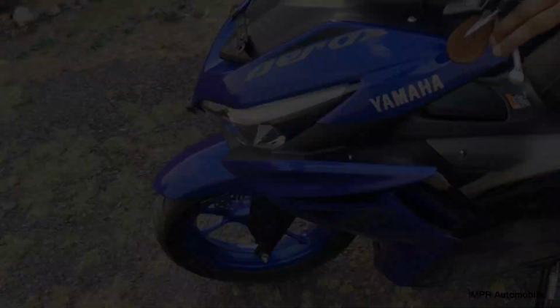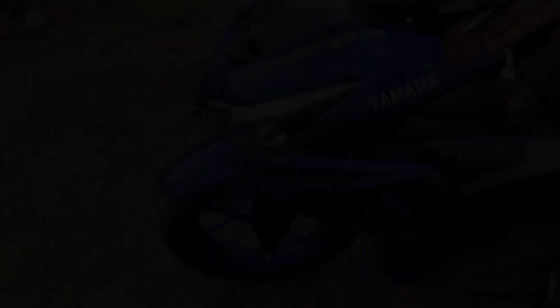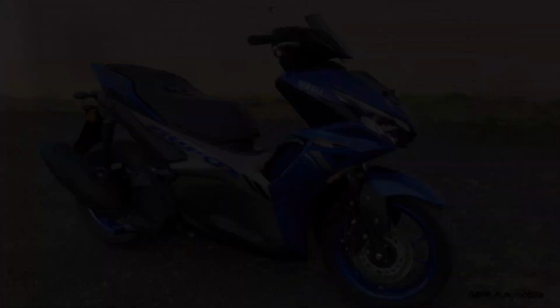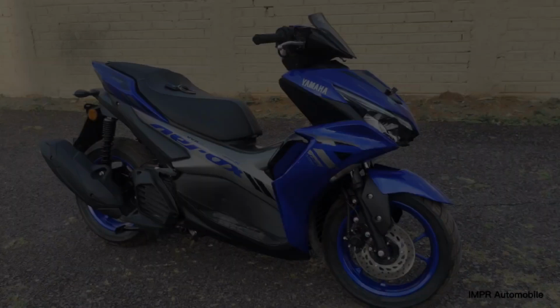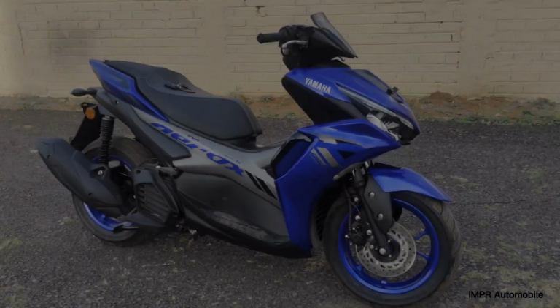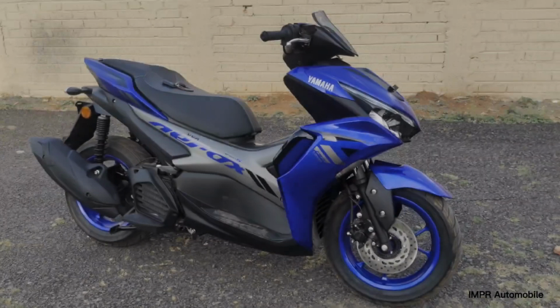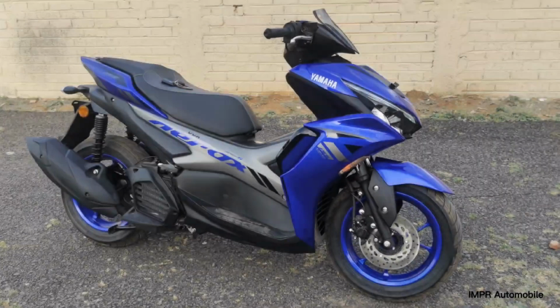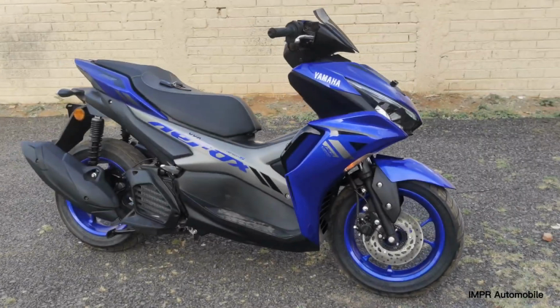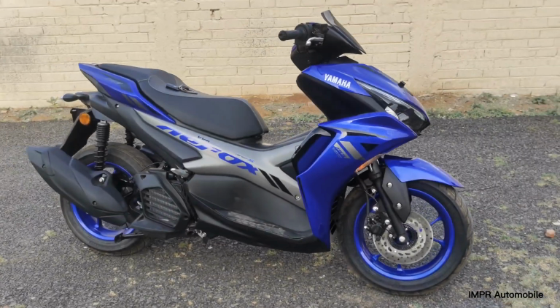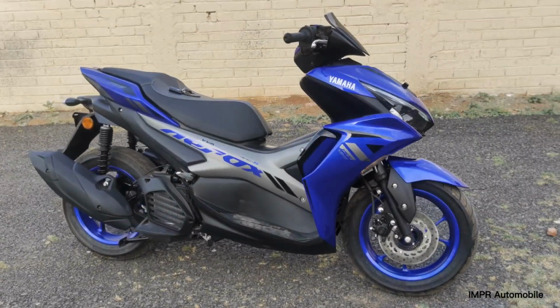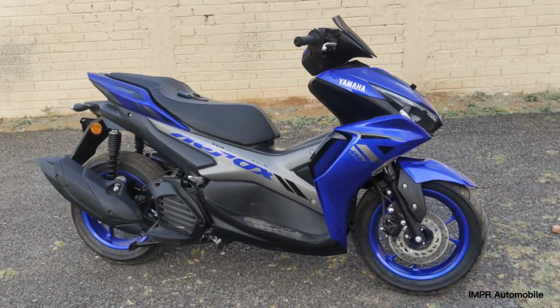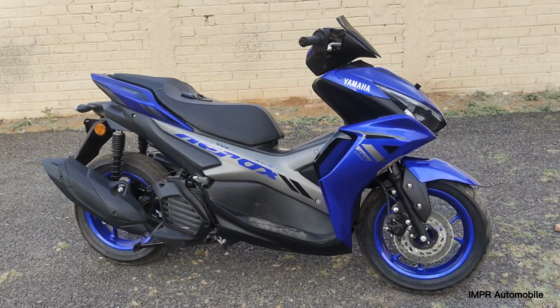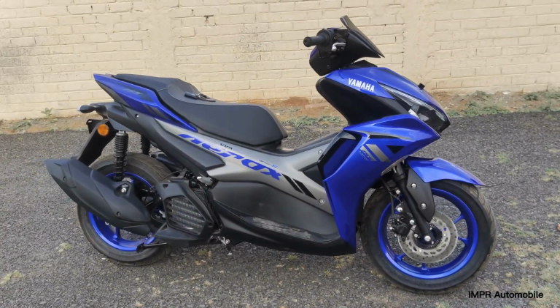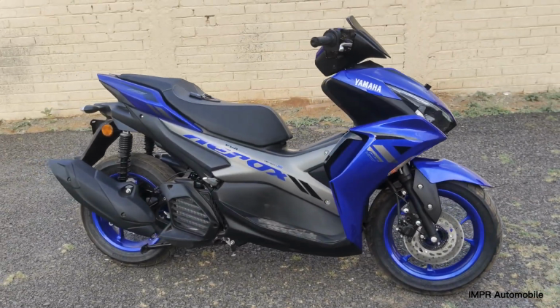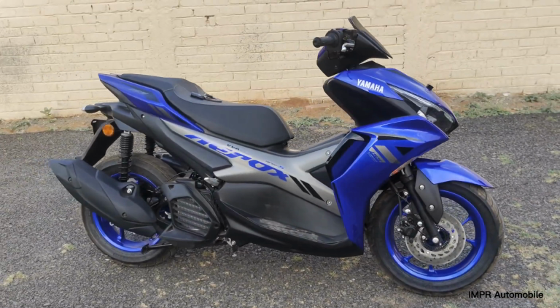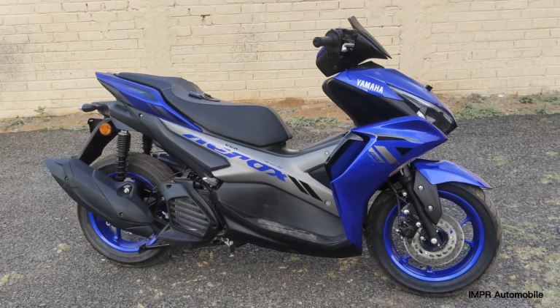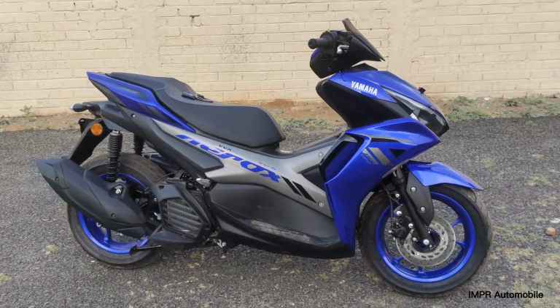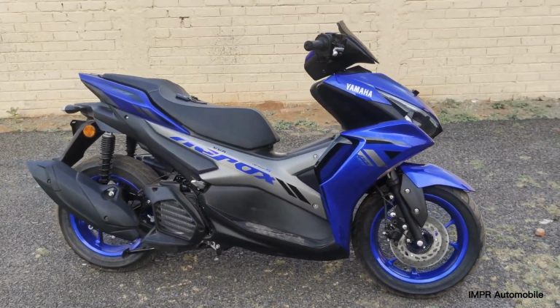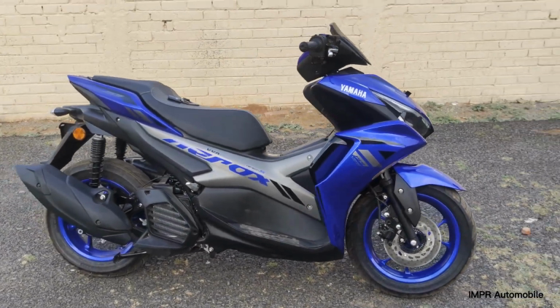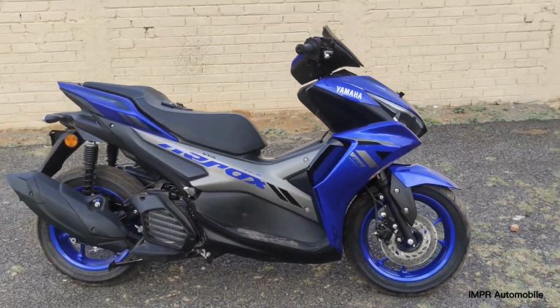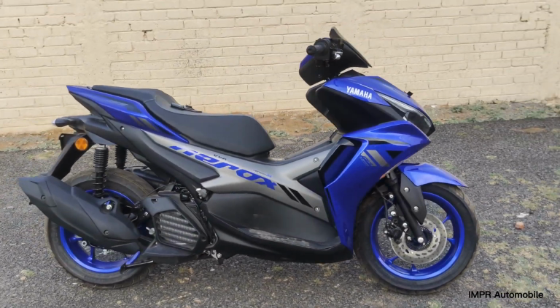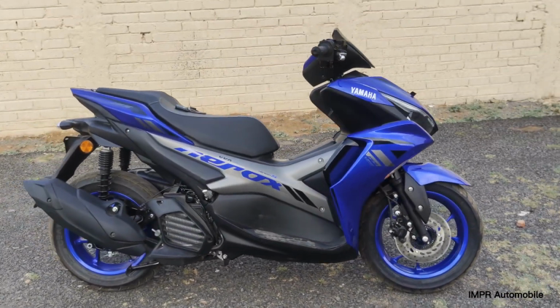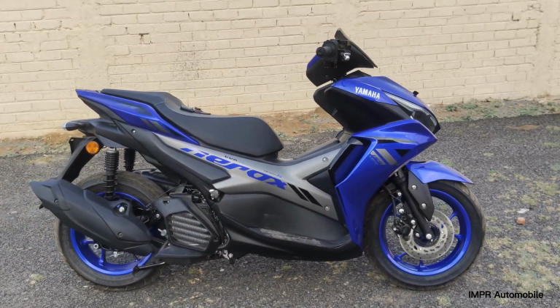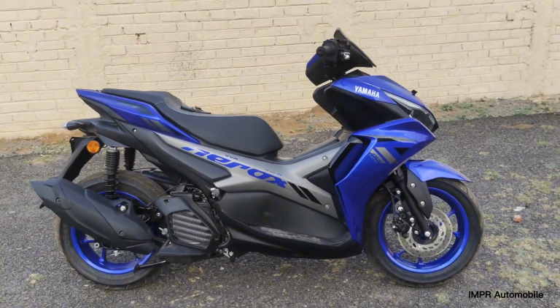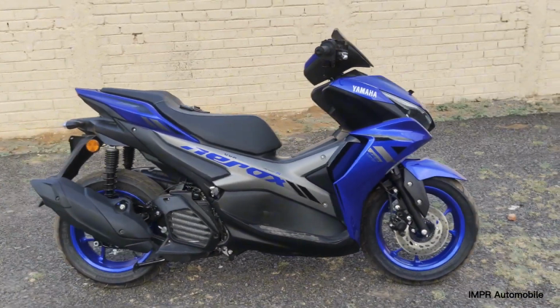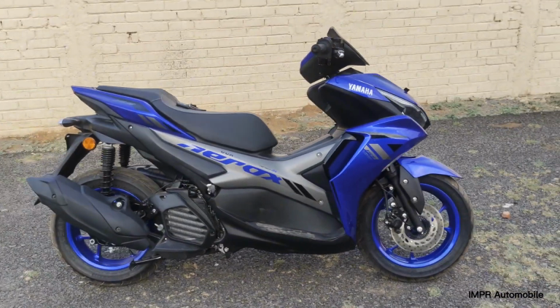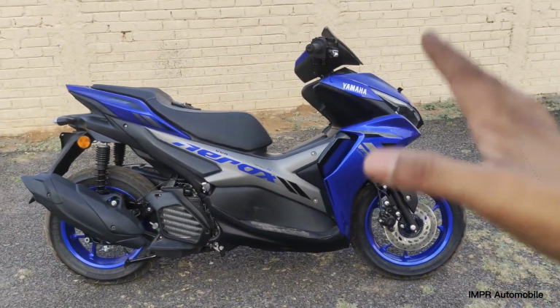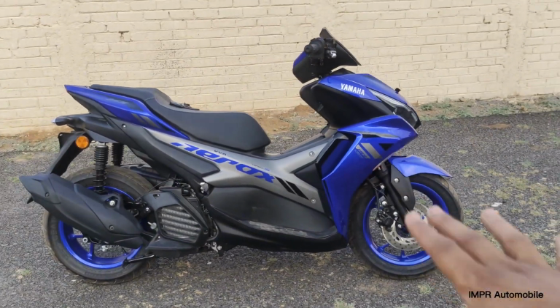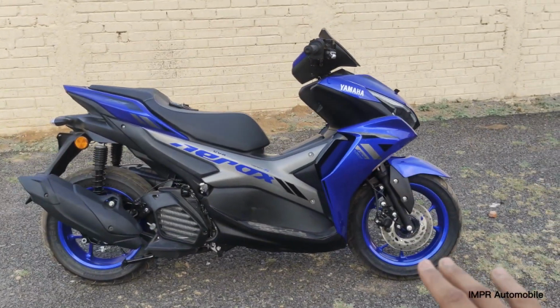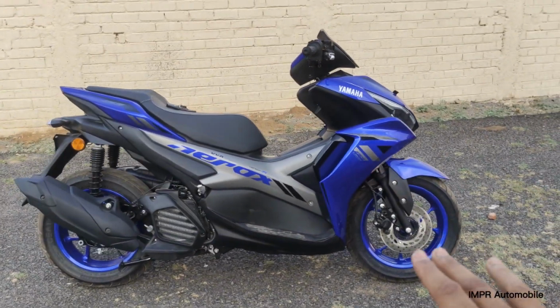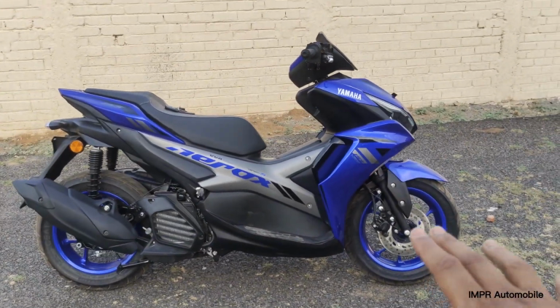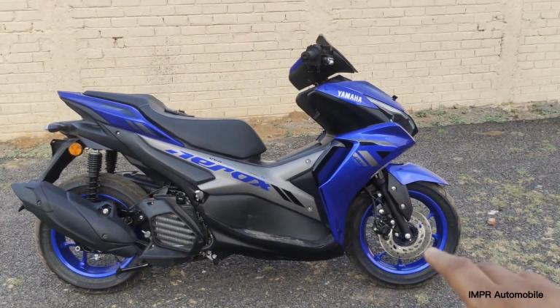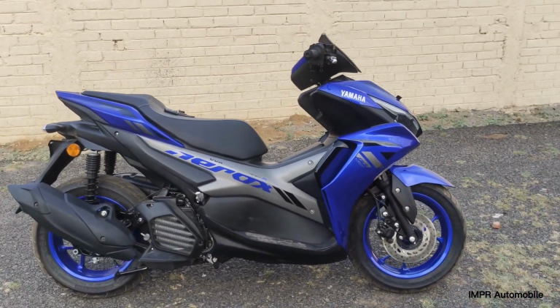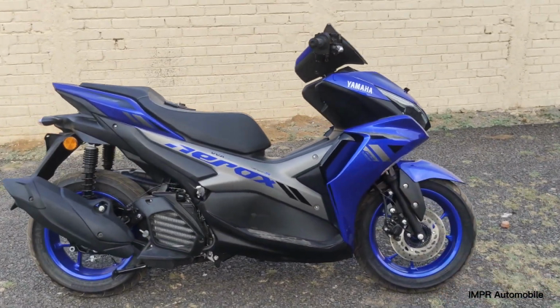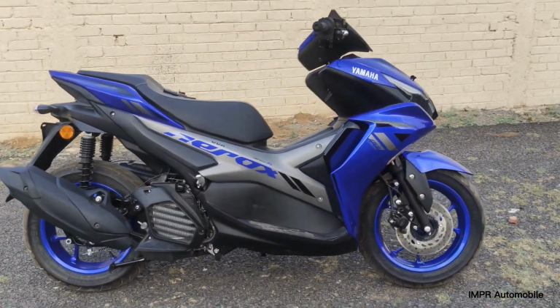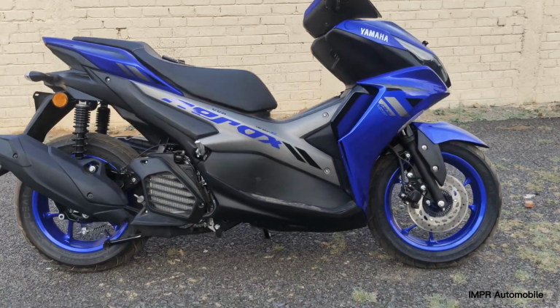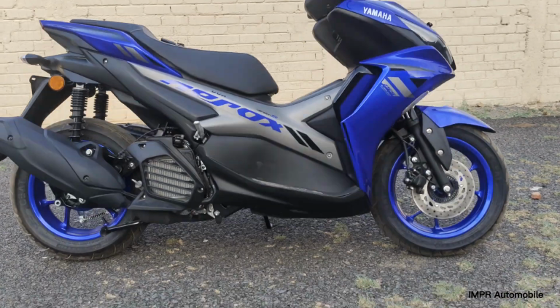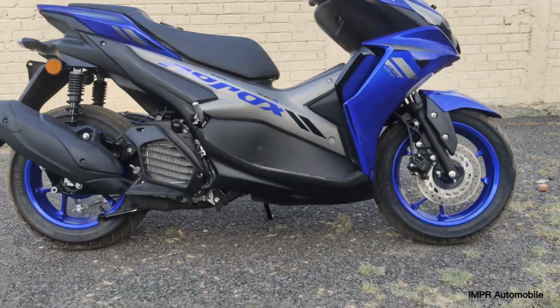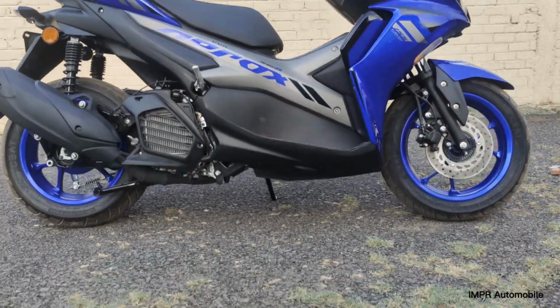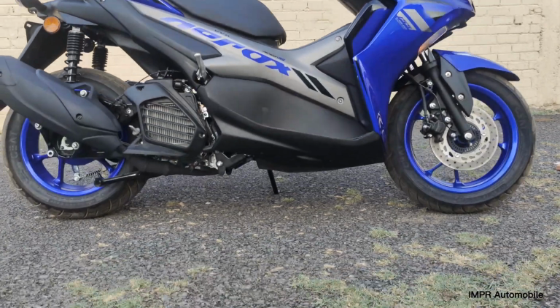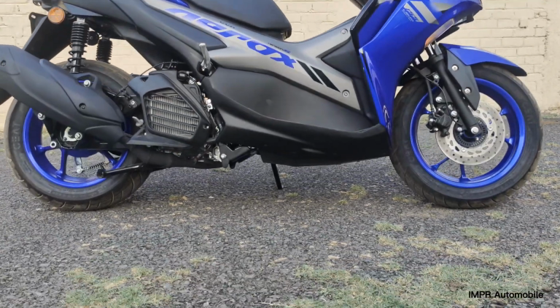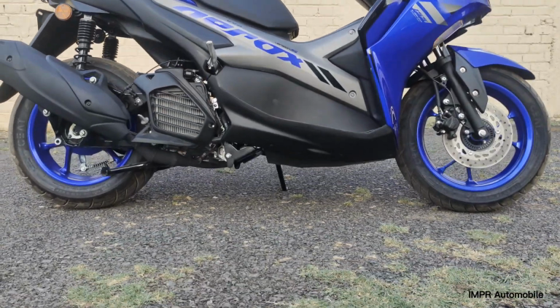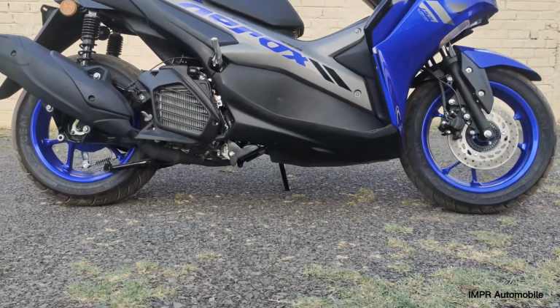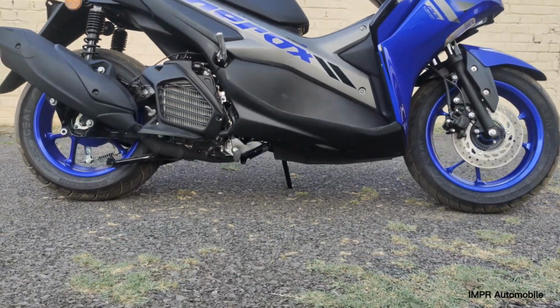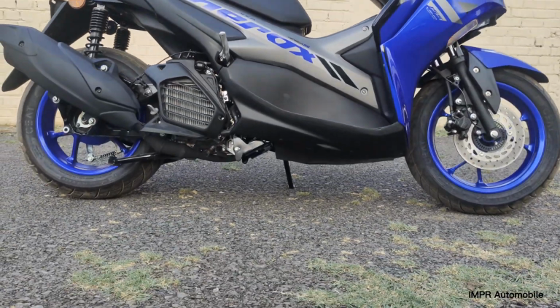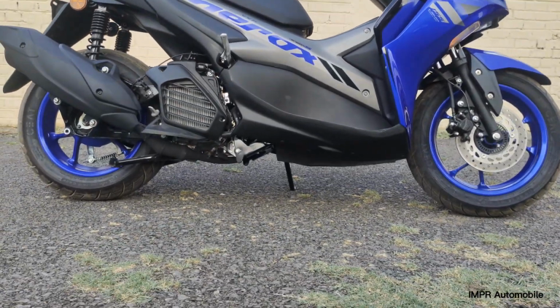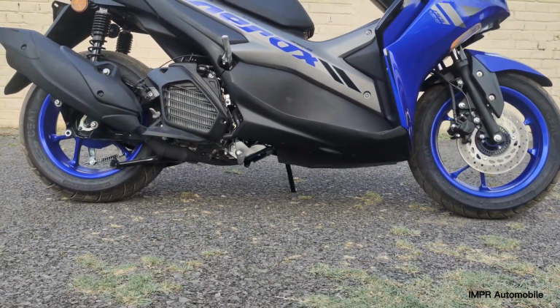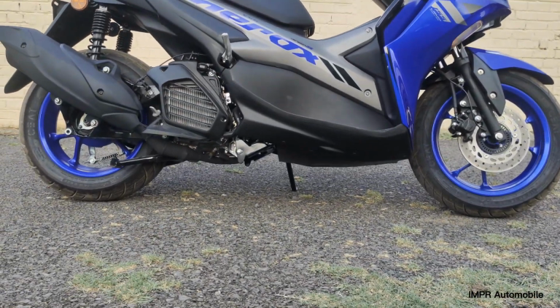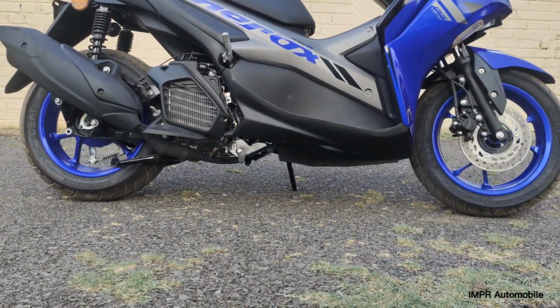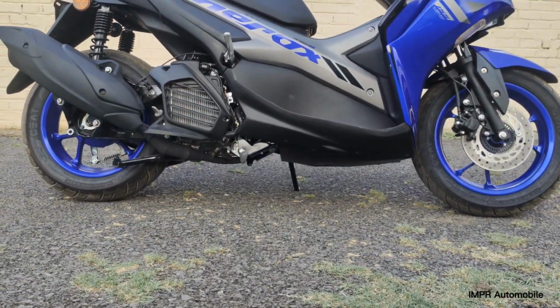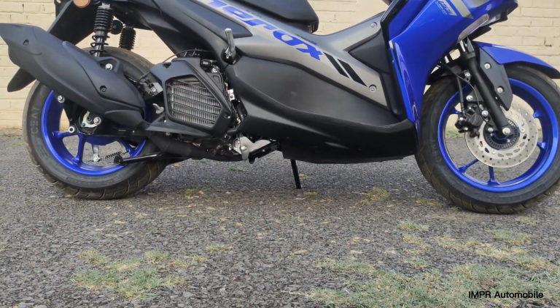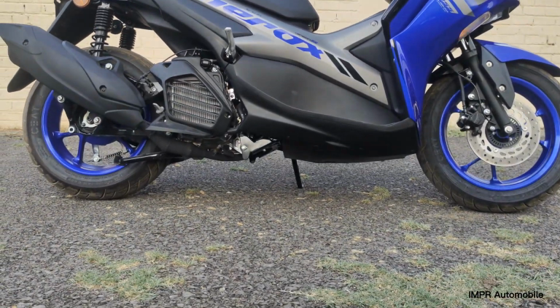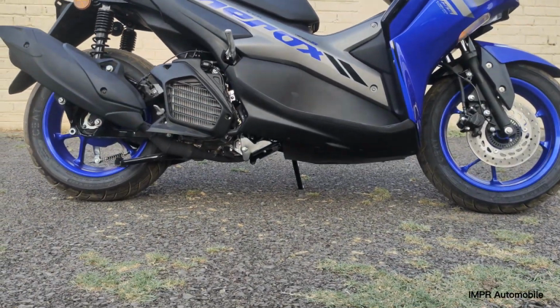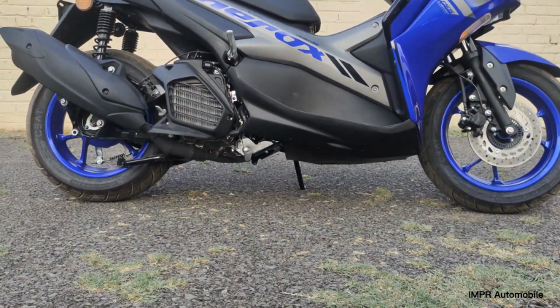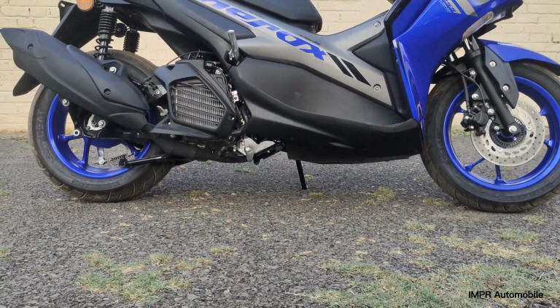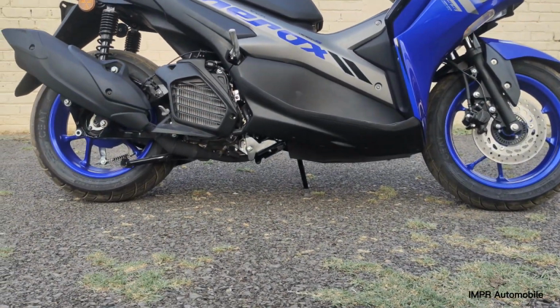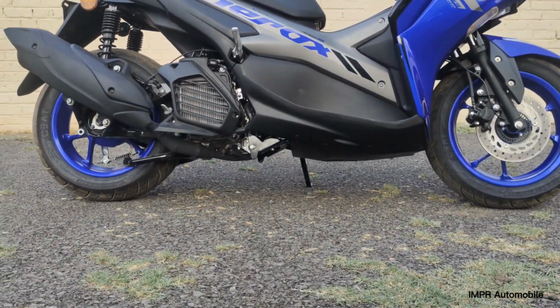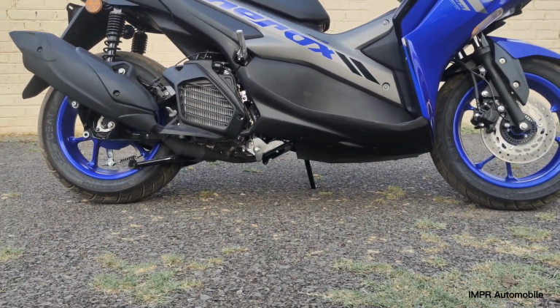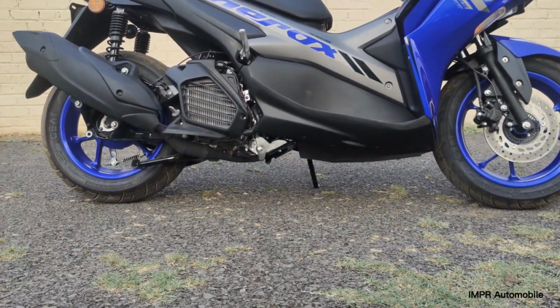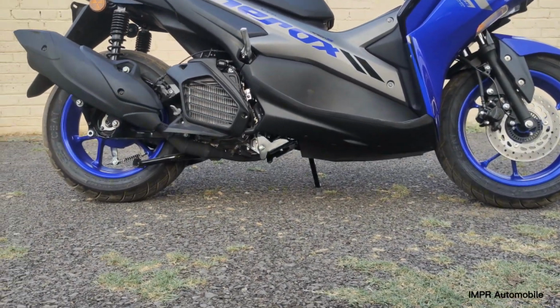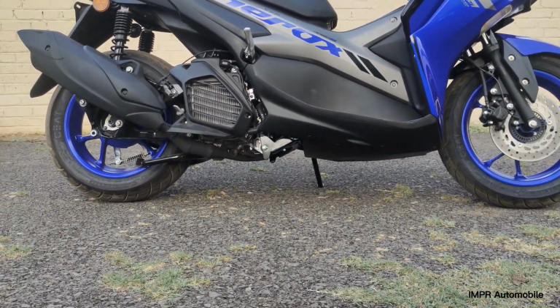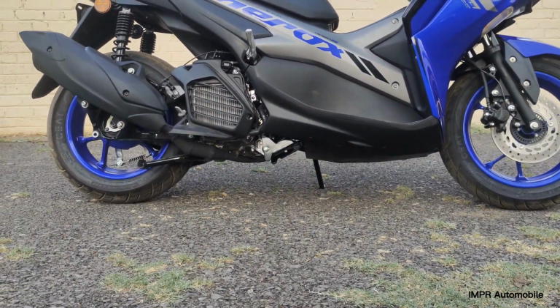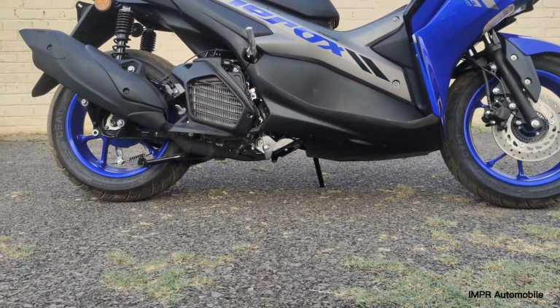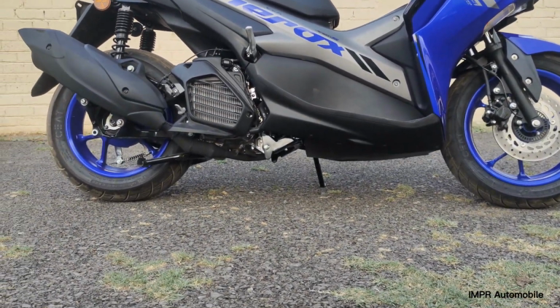Here is the side look of the scooter — you can check the design from the side. And this is the ground clearance; you can see it here as well.